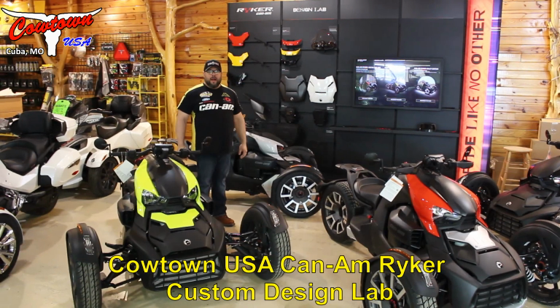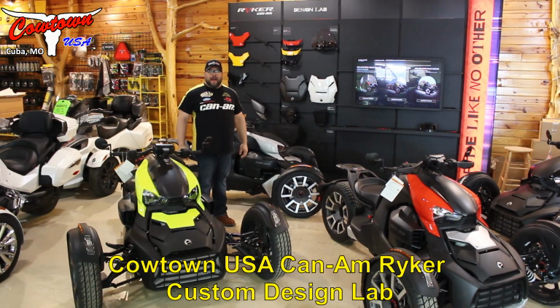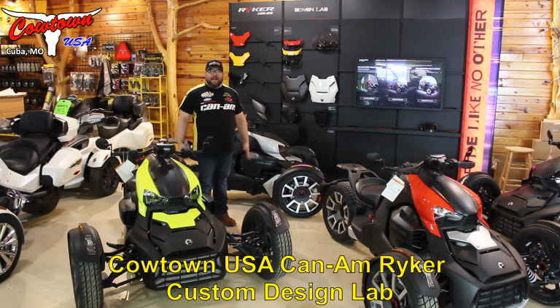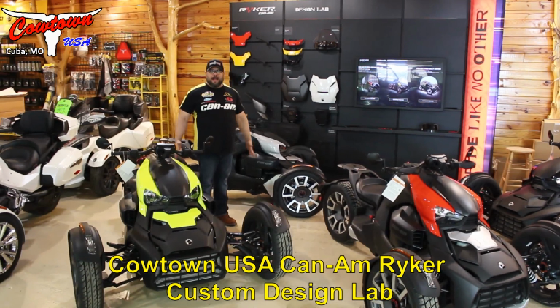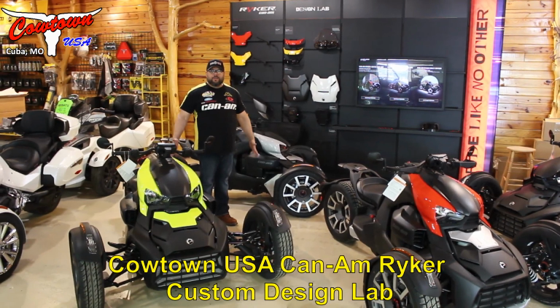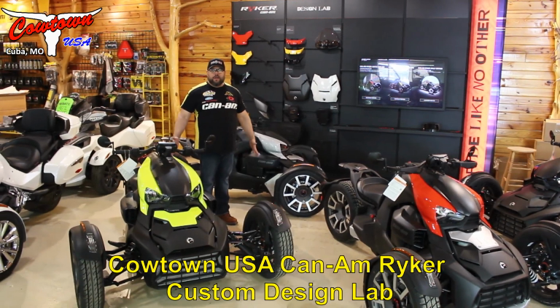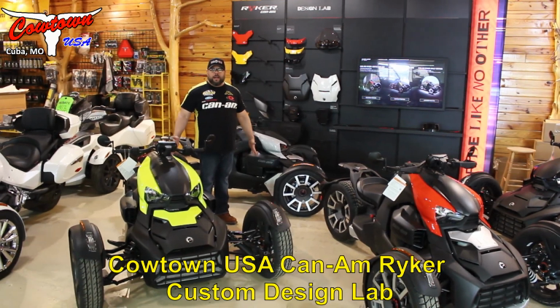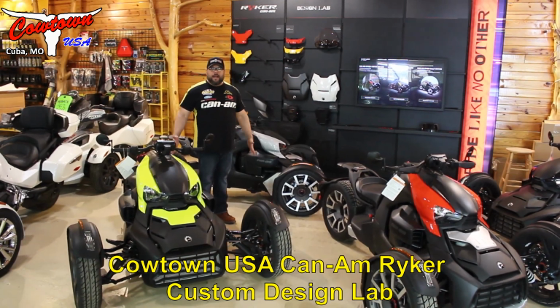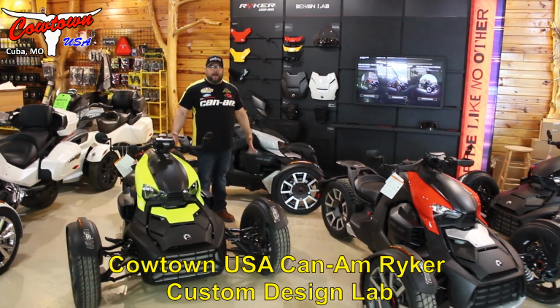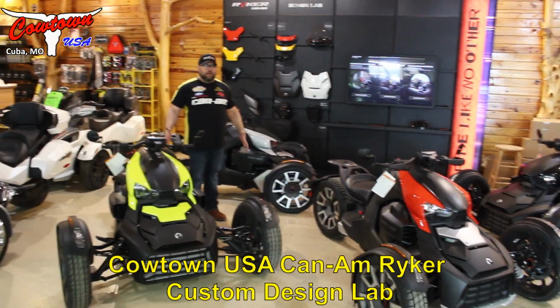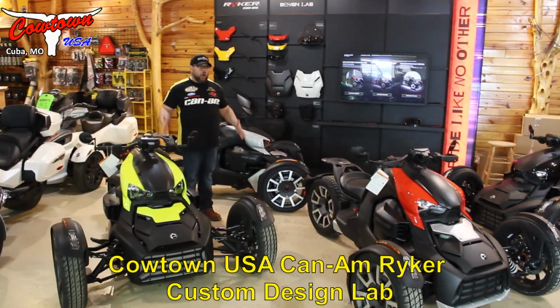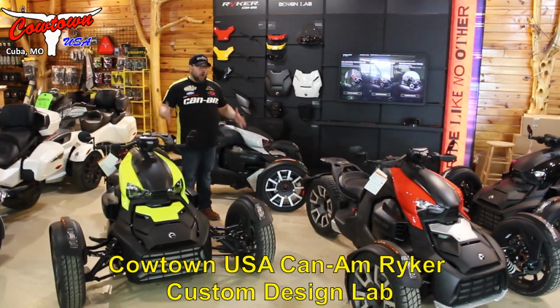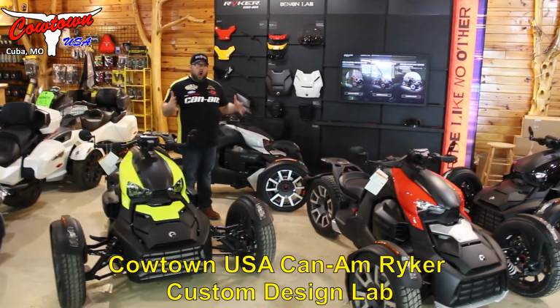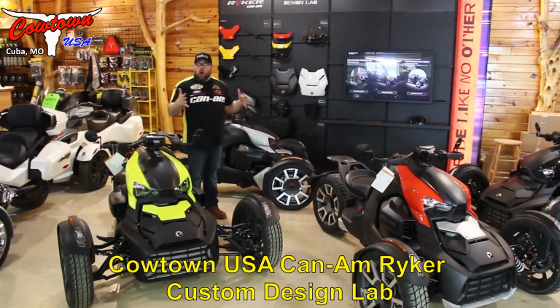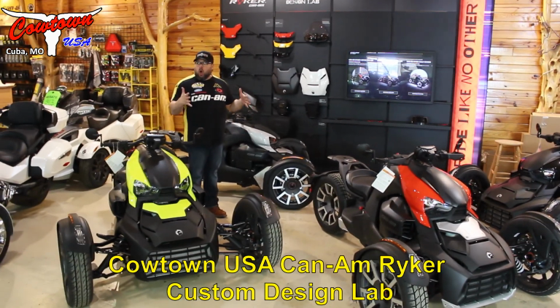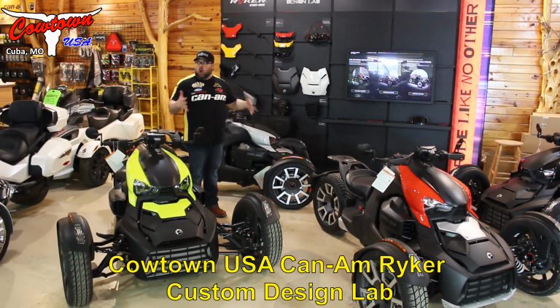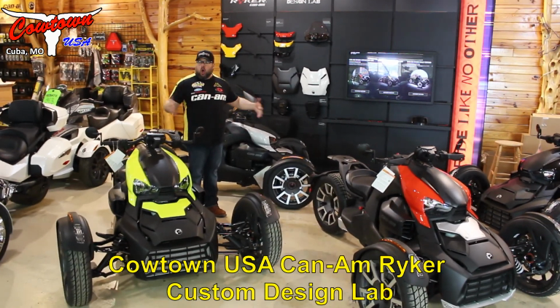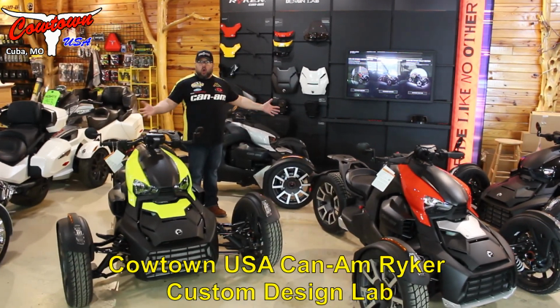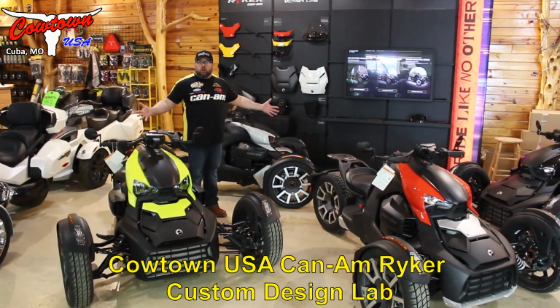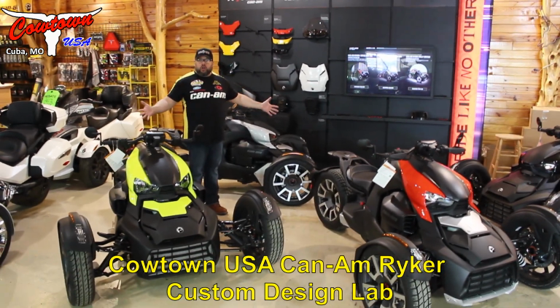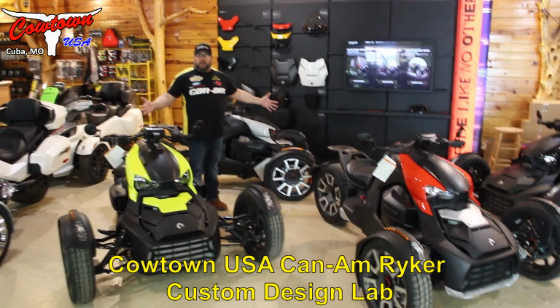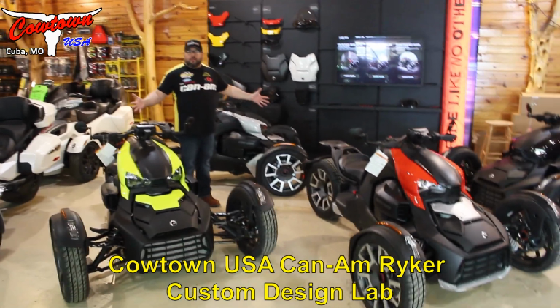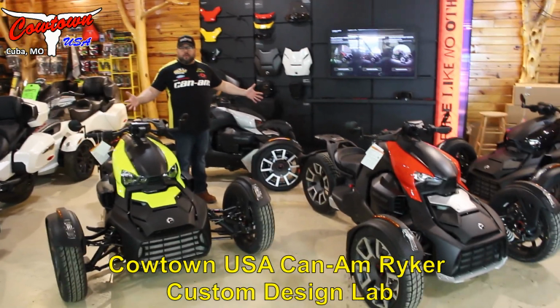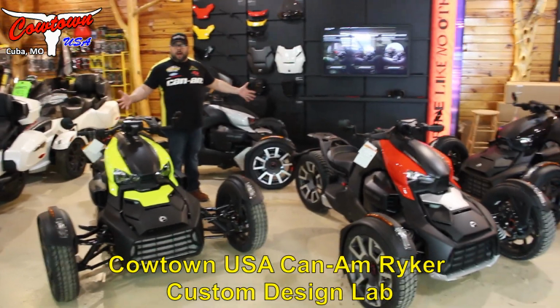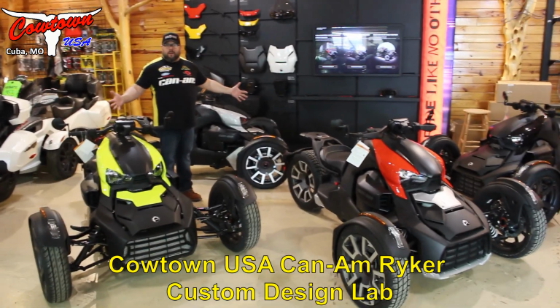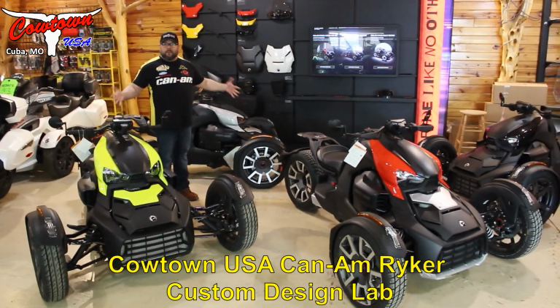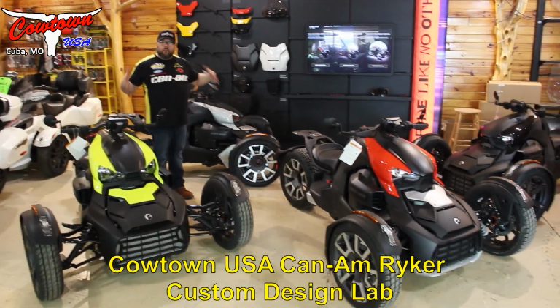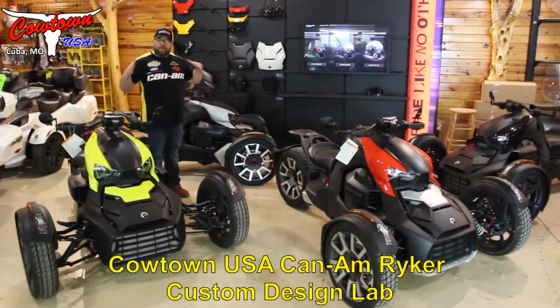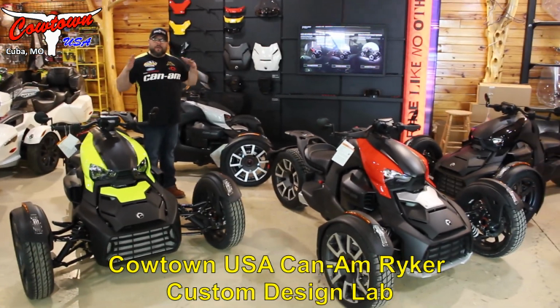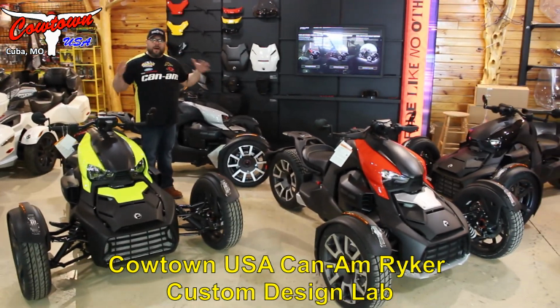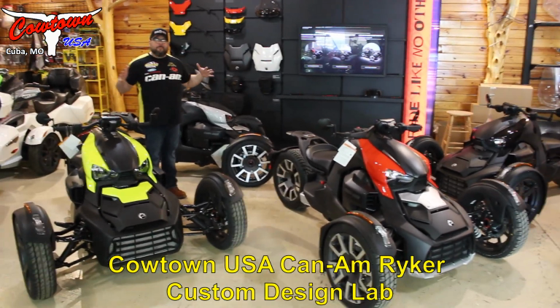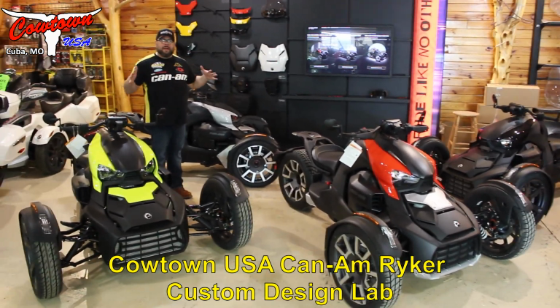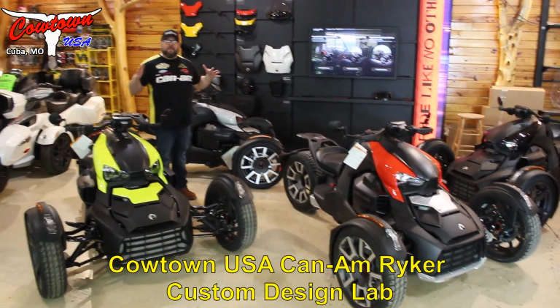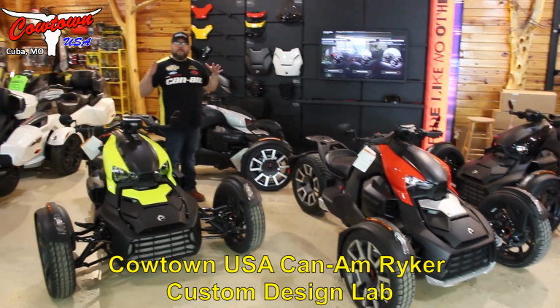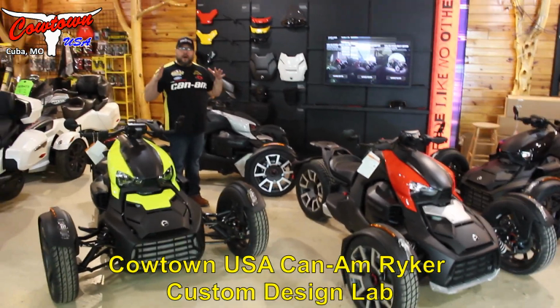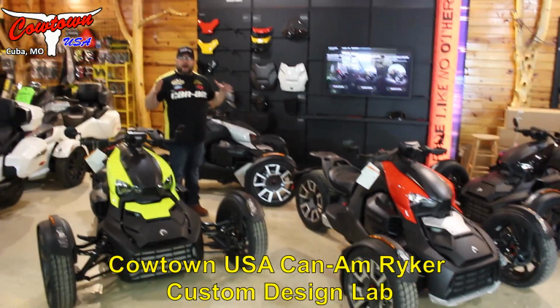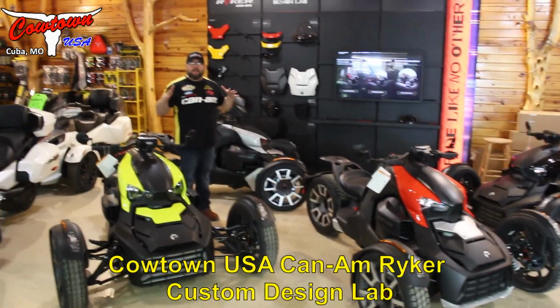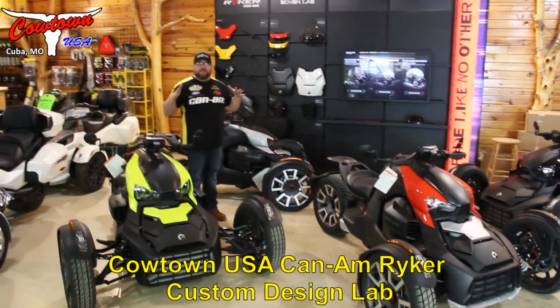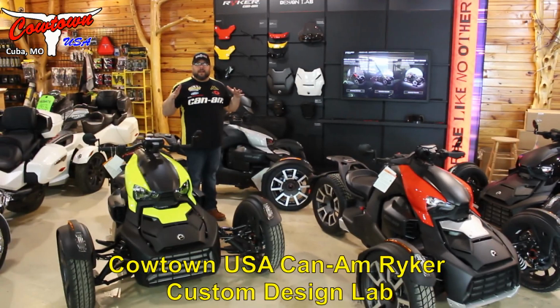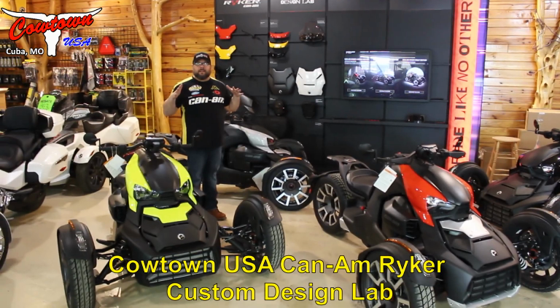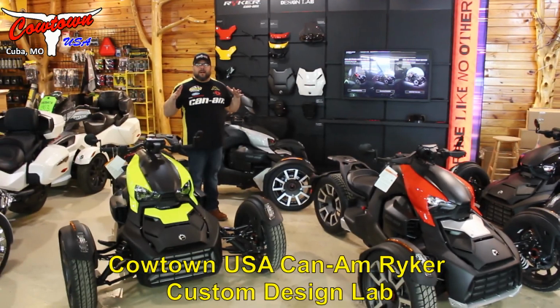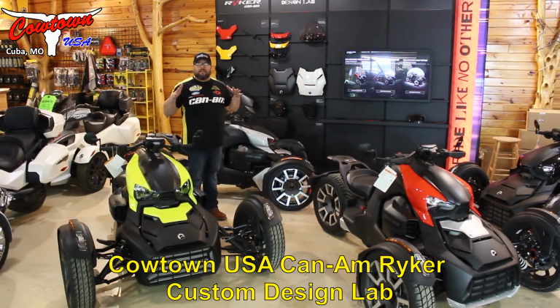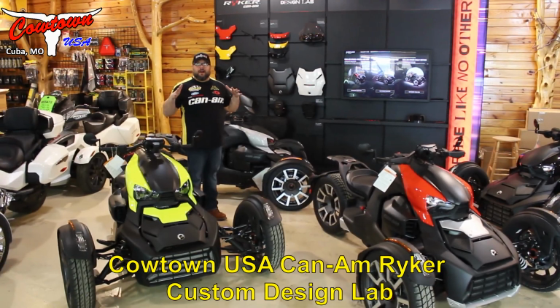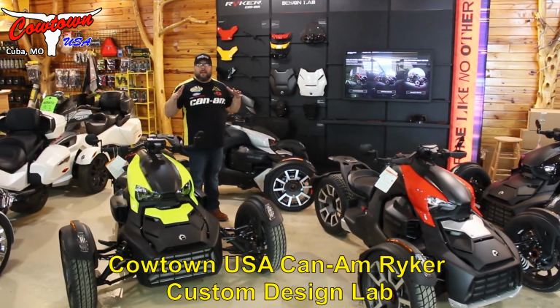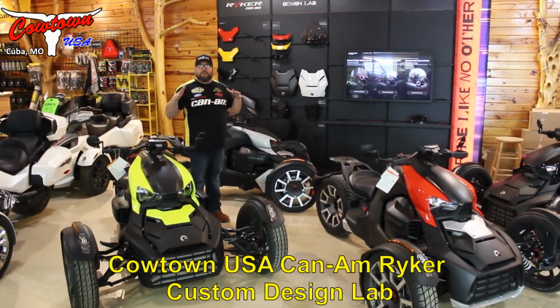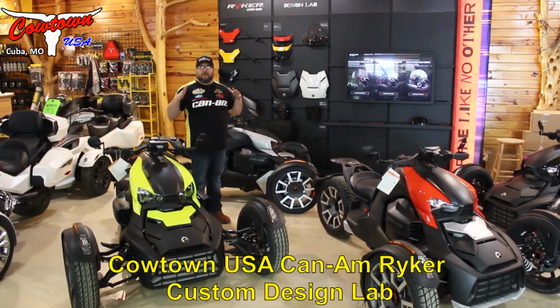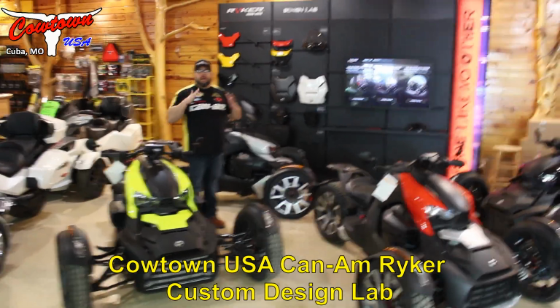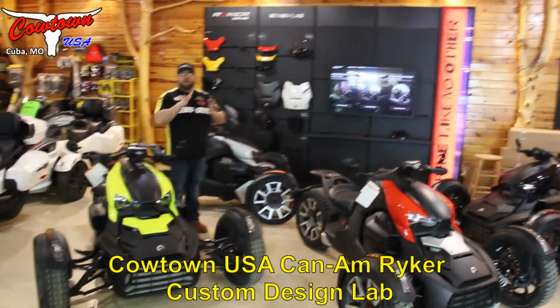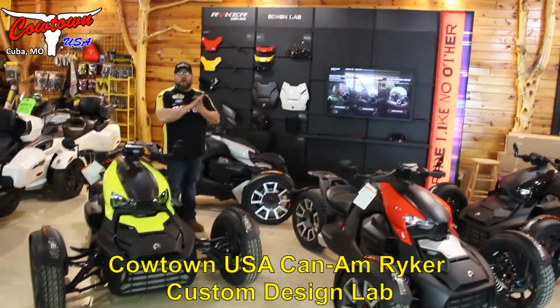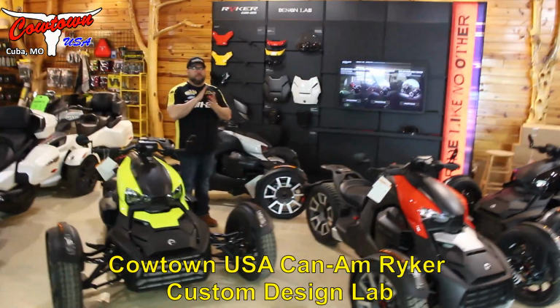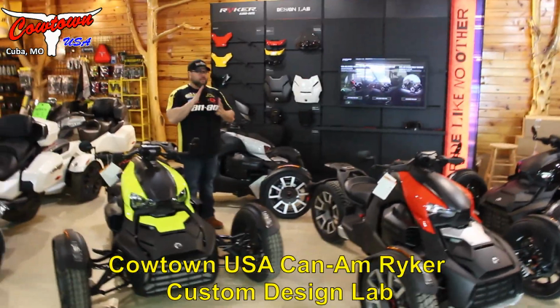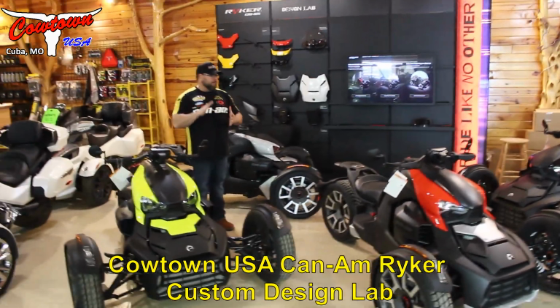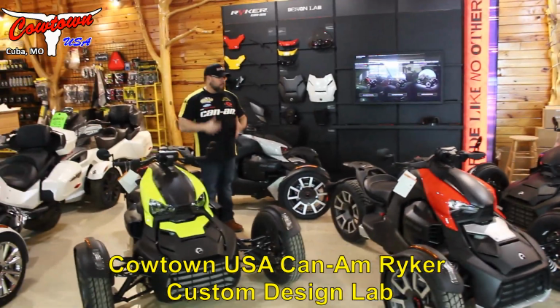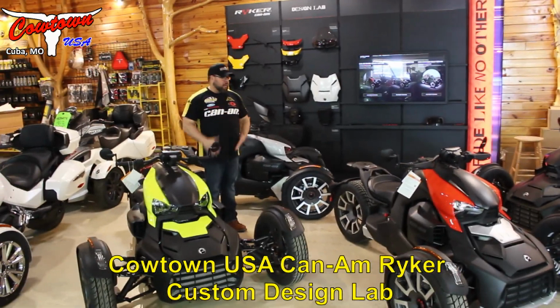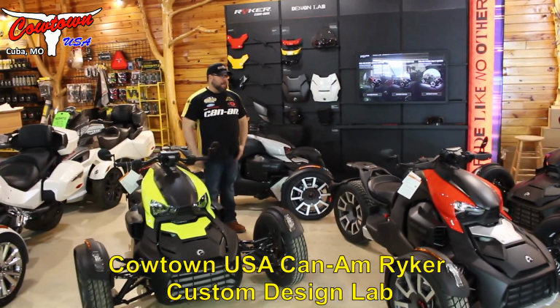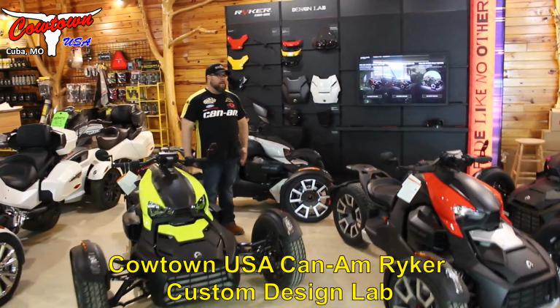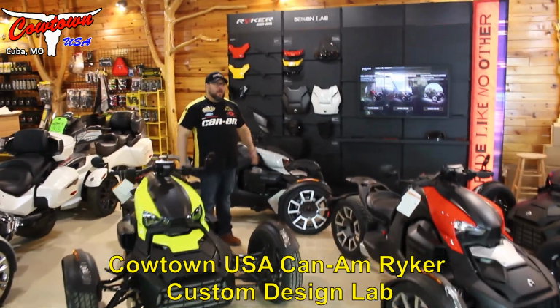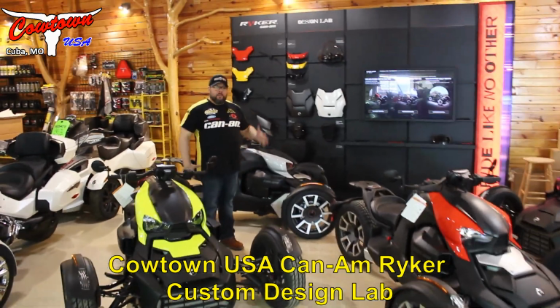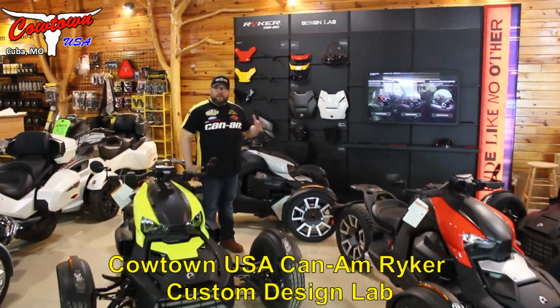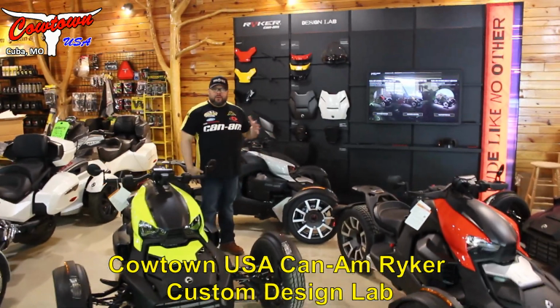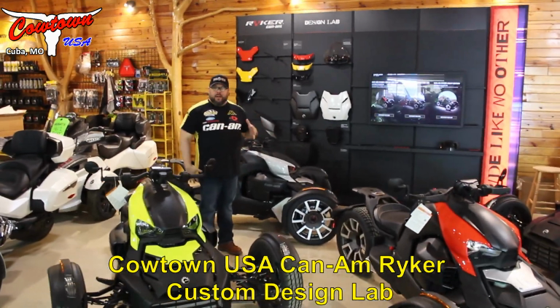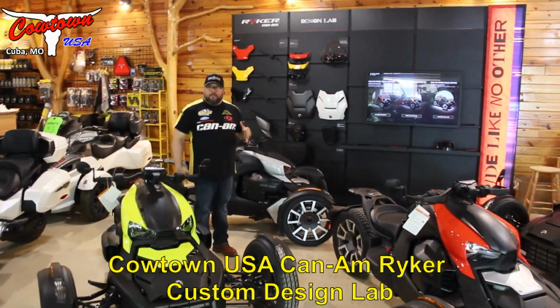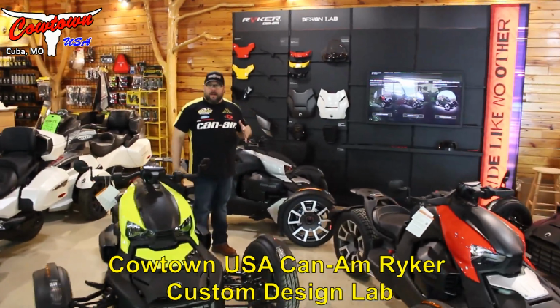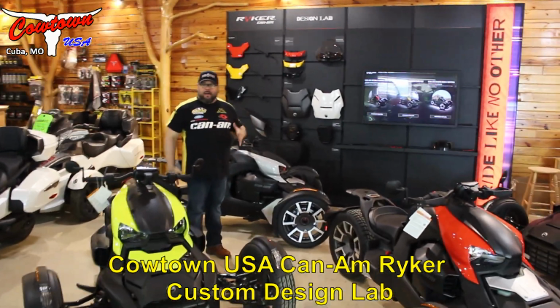Hey guys, check it out. Look at the Rikers — we've got them in. They're the hottest things out right now. We're getting calls left and right, but check them out.